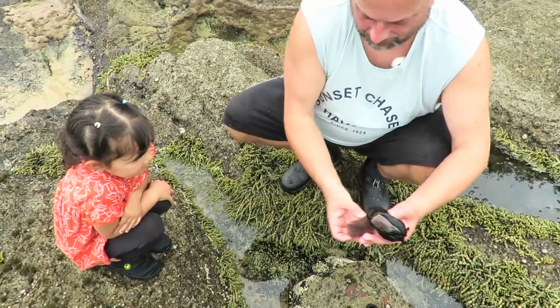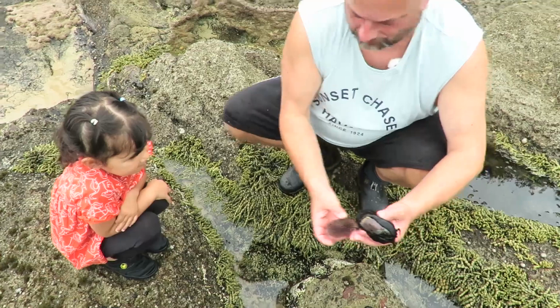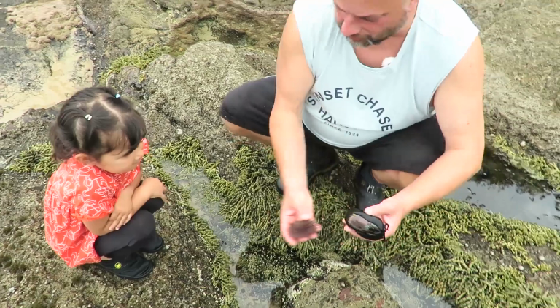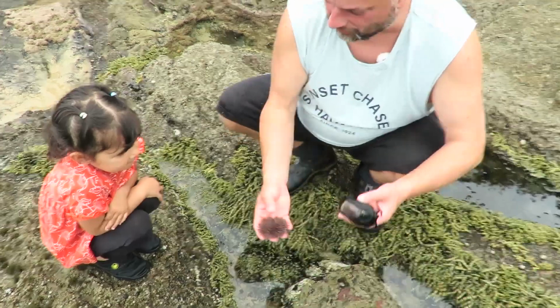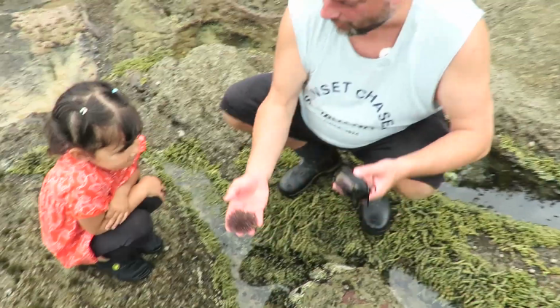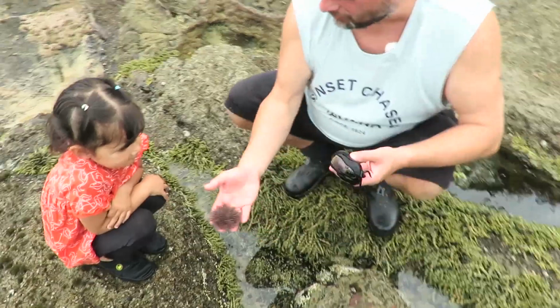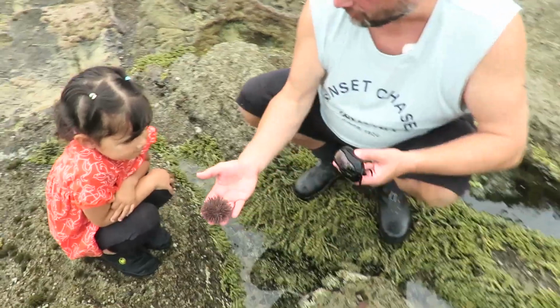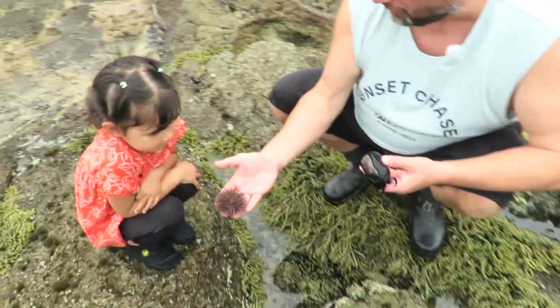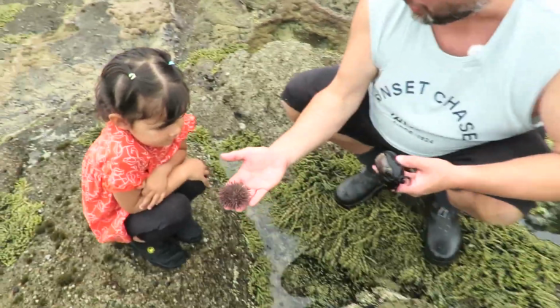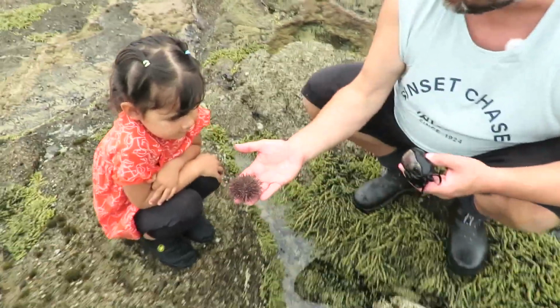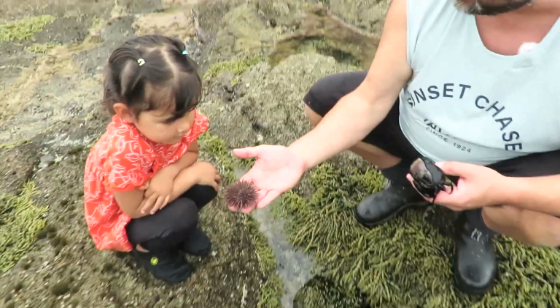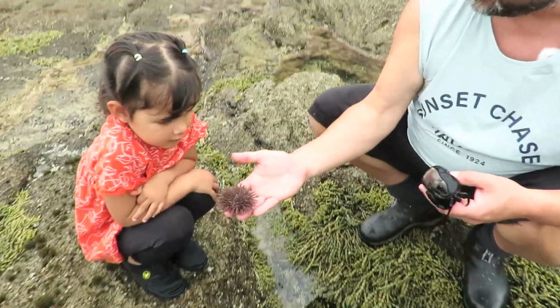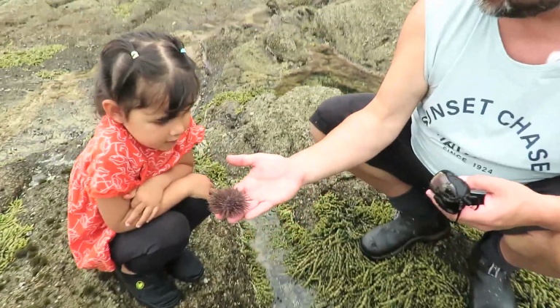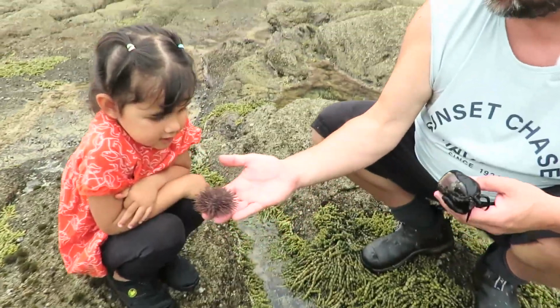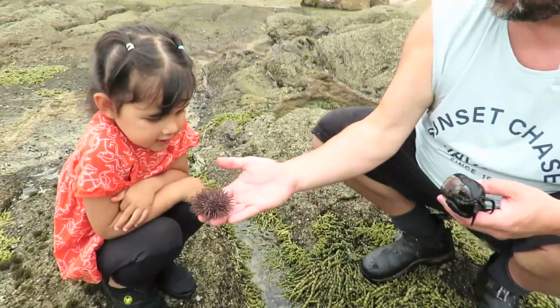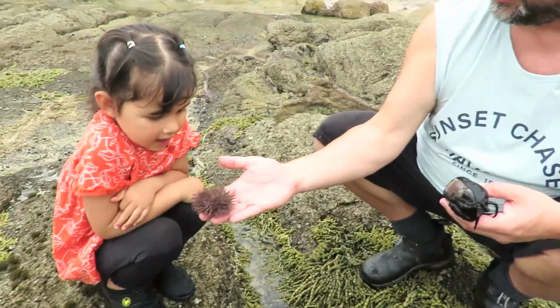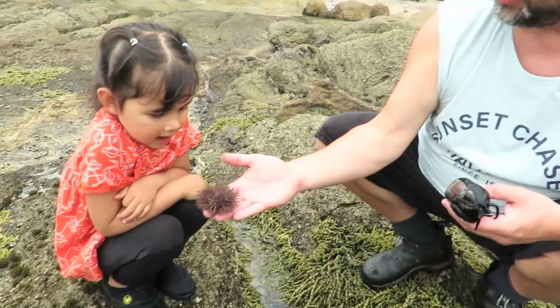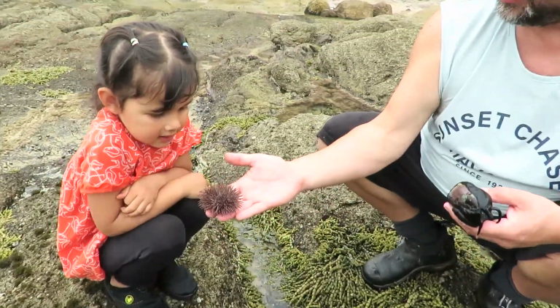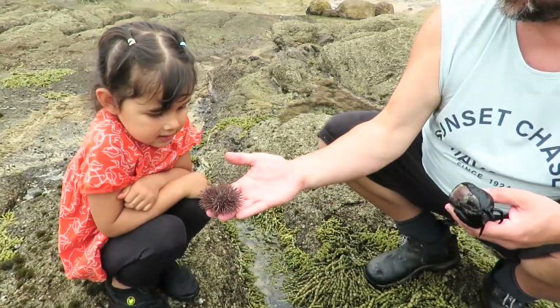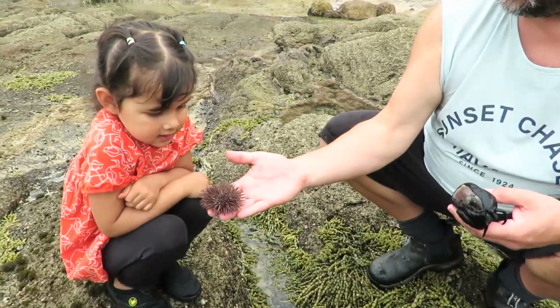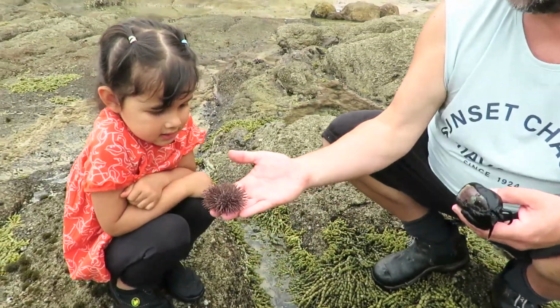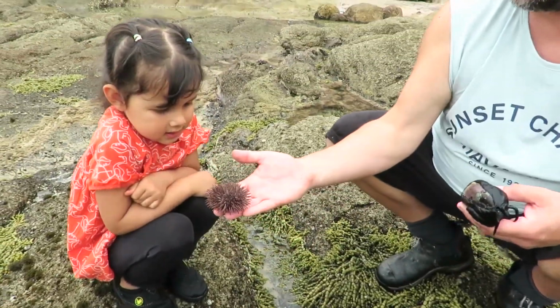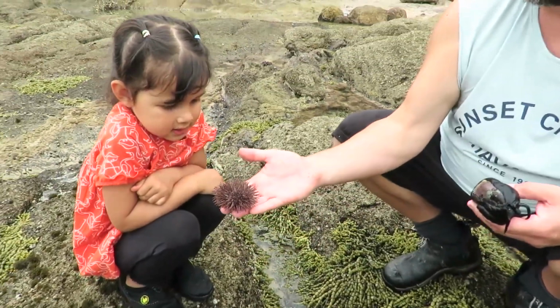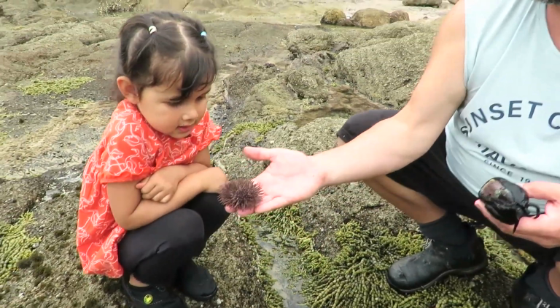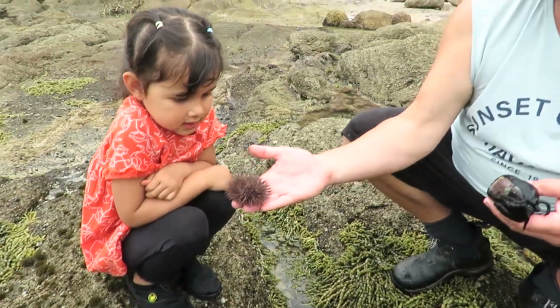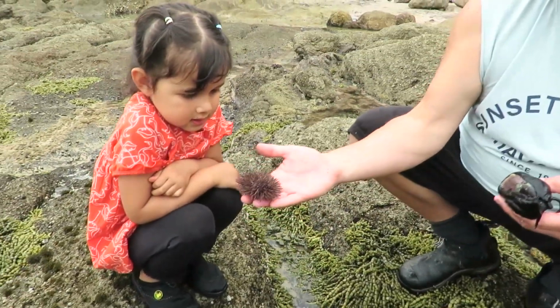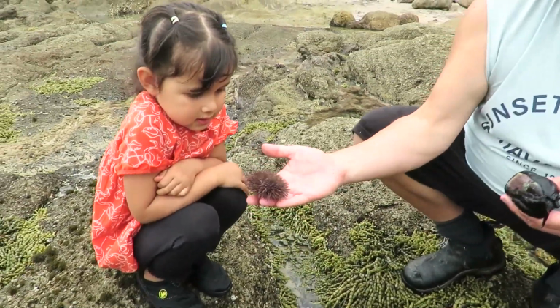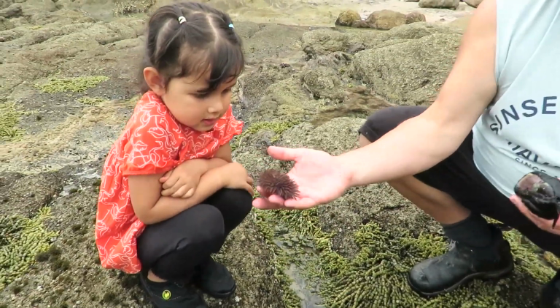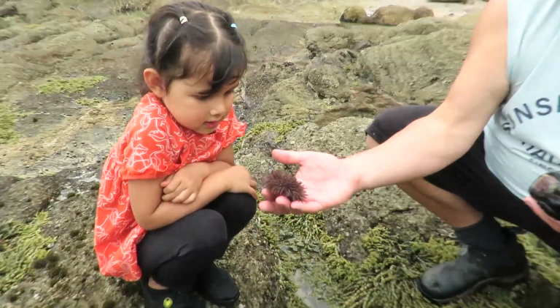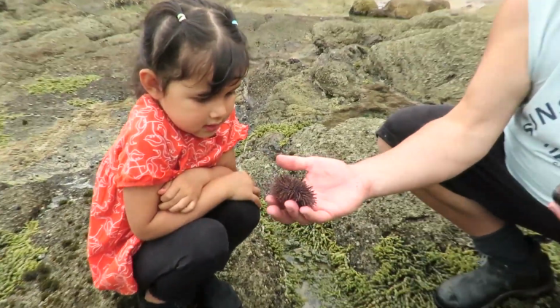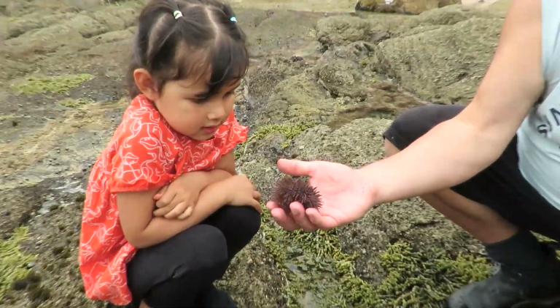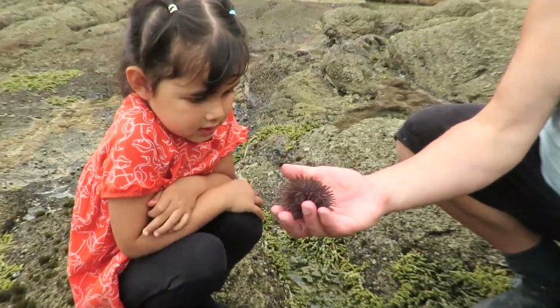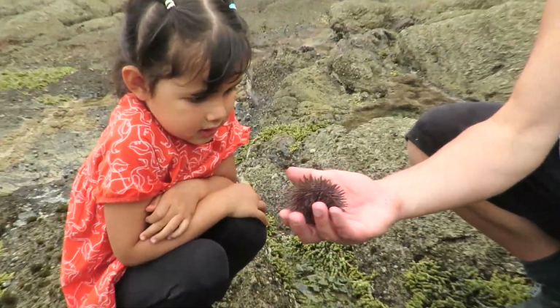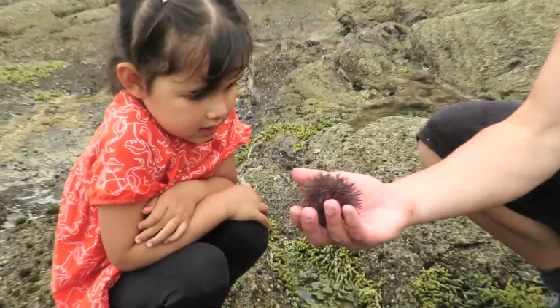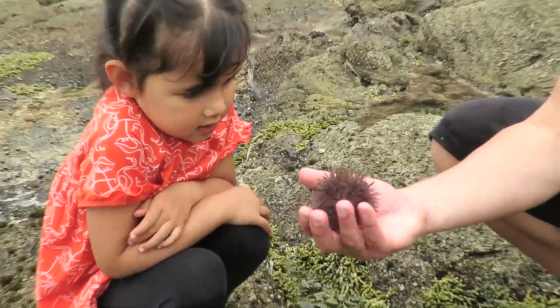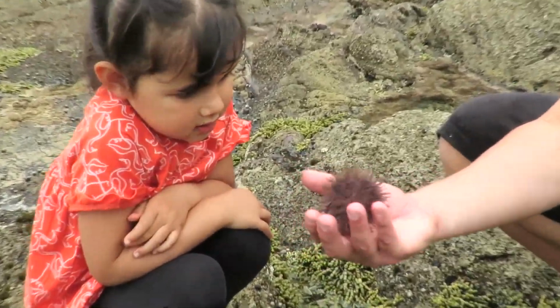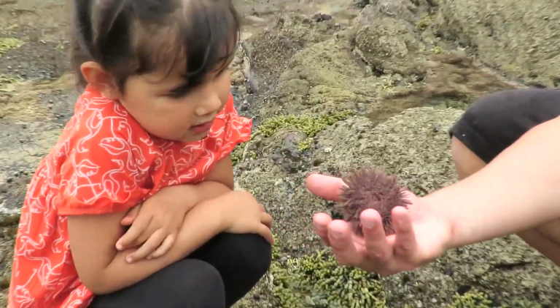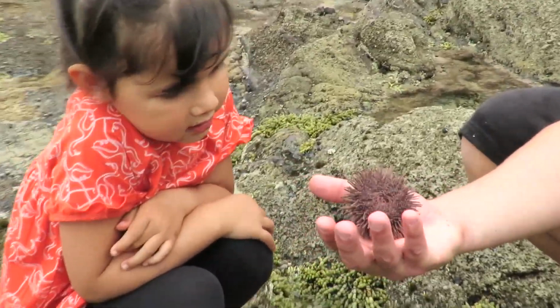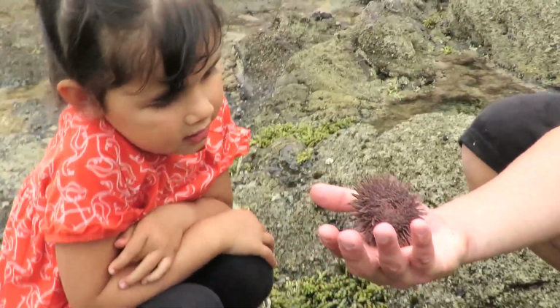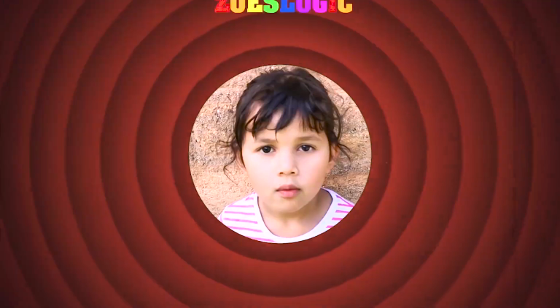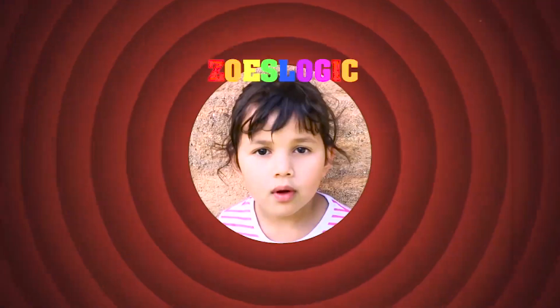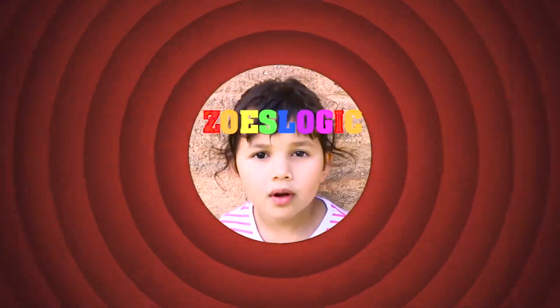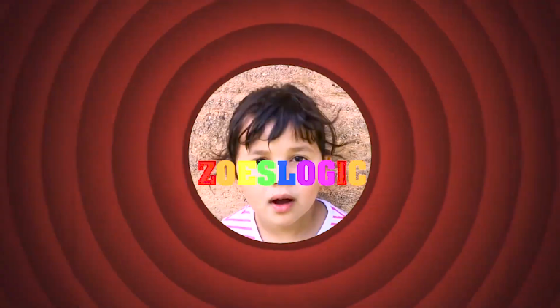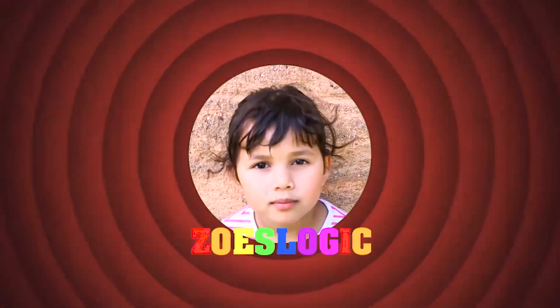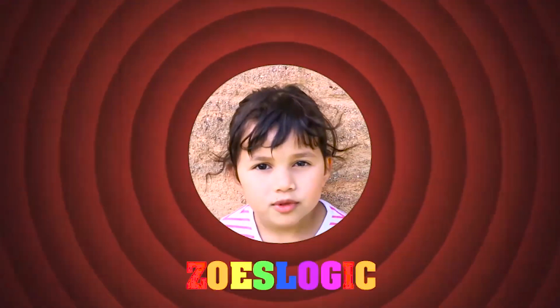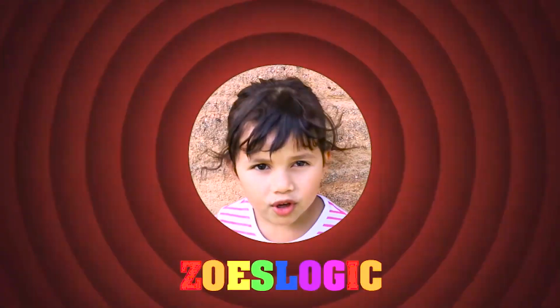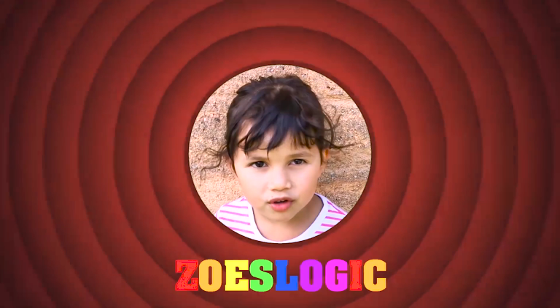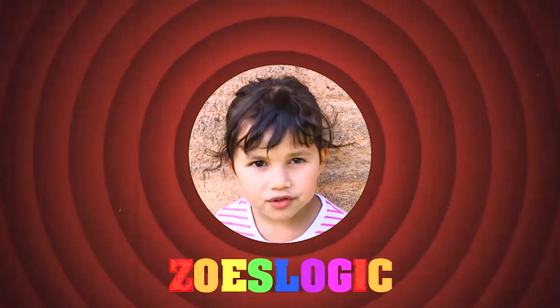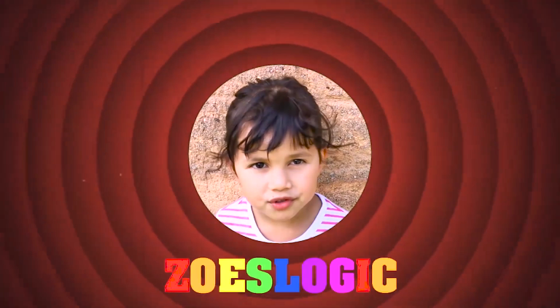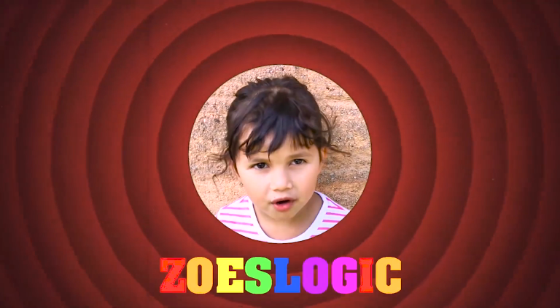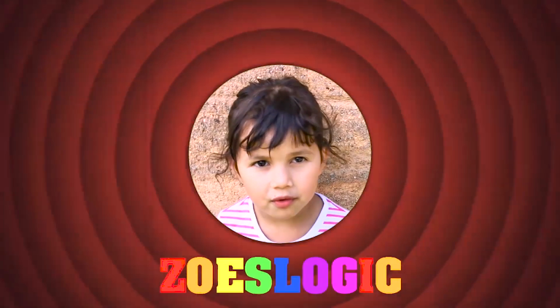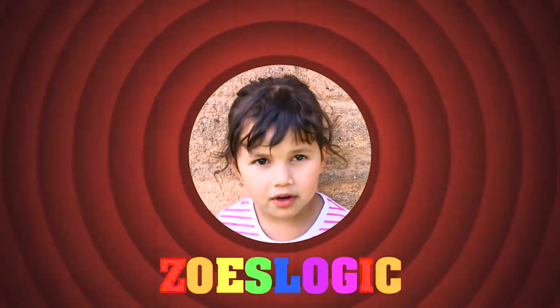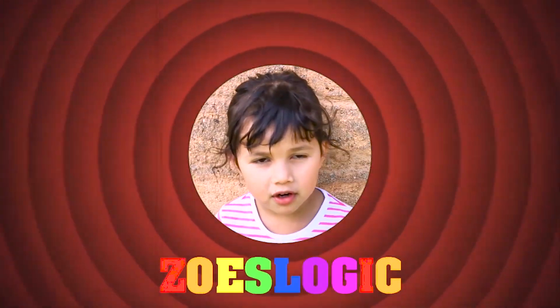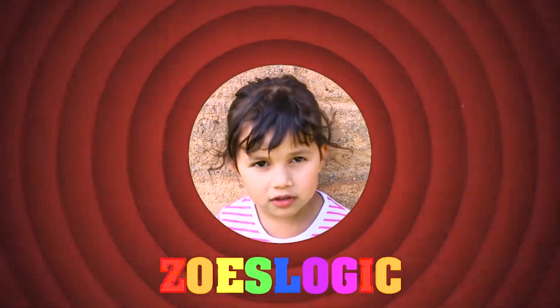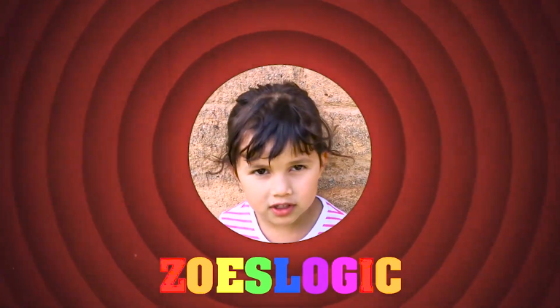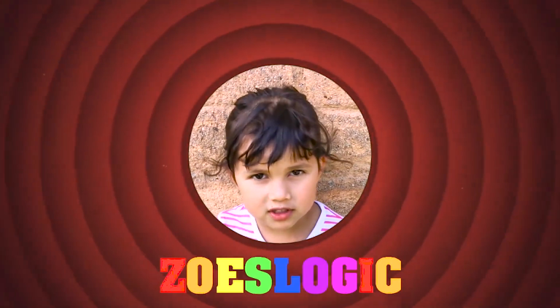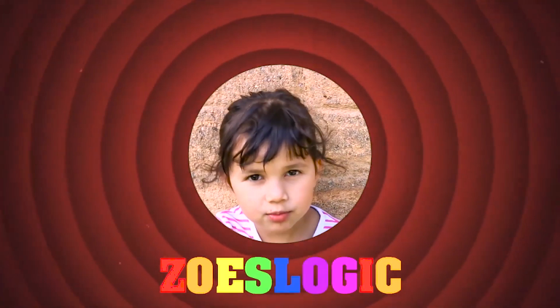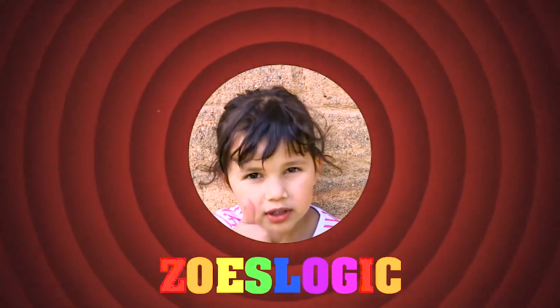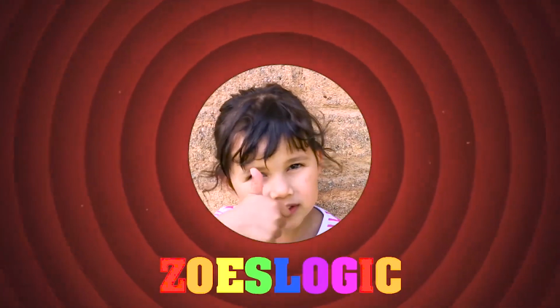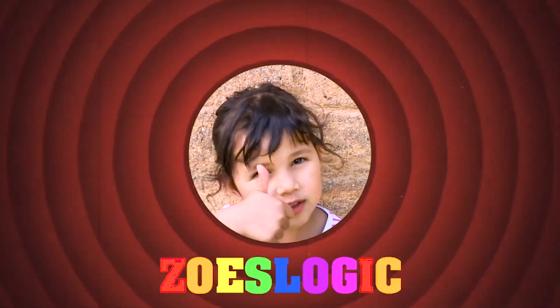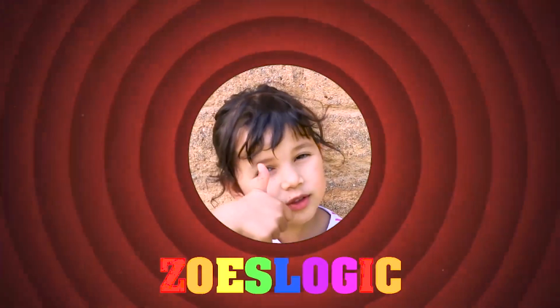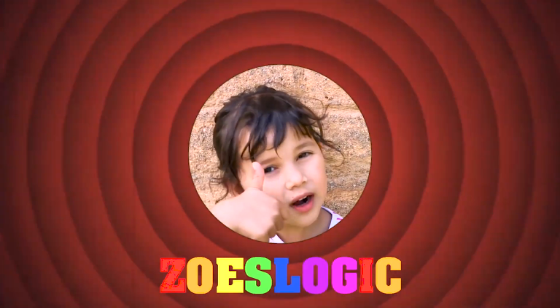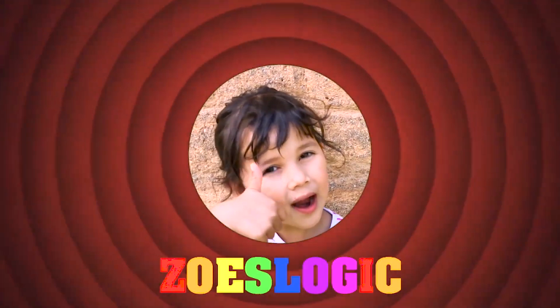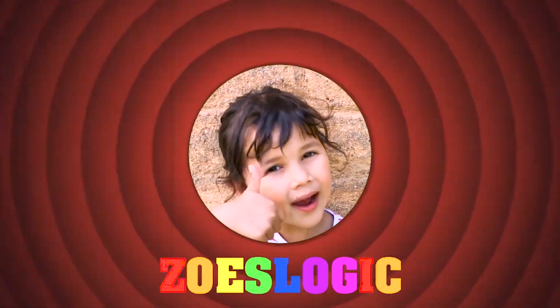See that? Look at that. That's a sea urchin mate. Welcome to Showy Loz's. Please subscribe.